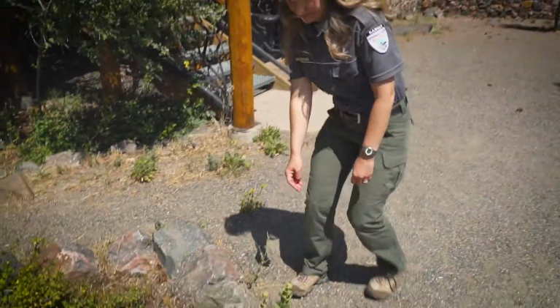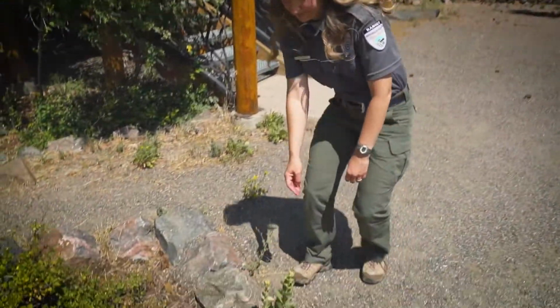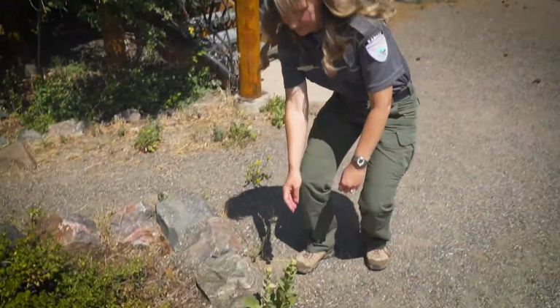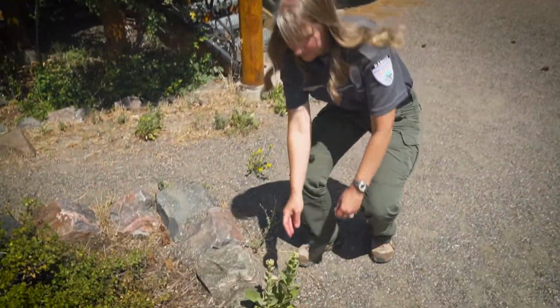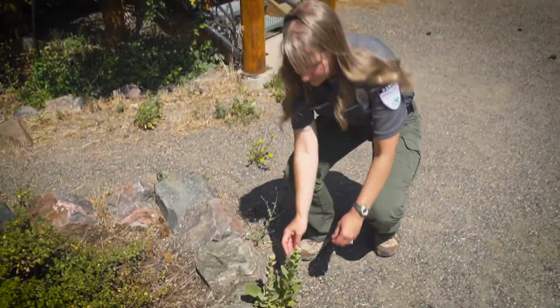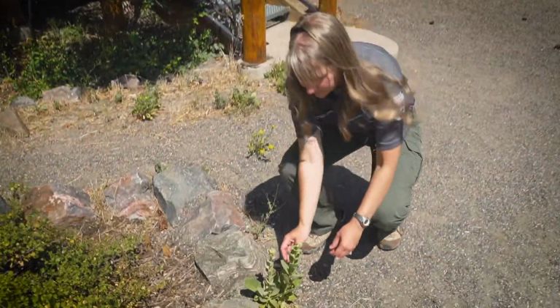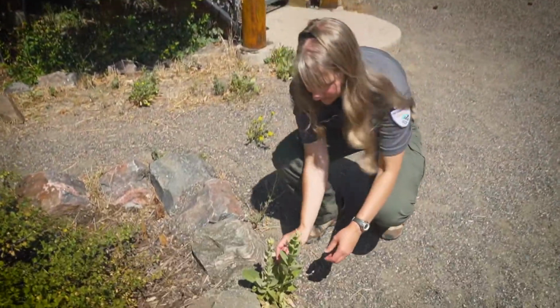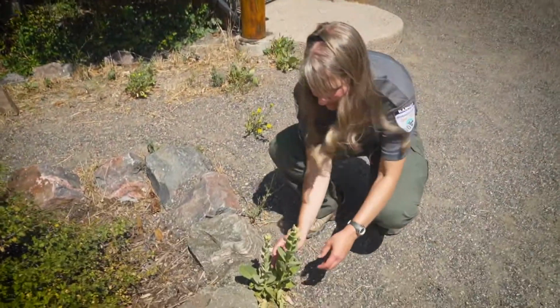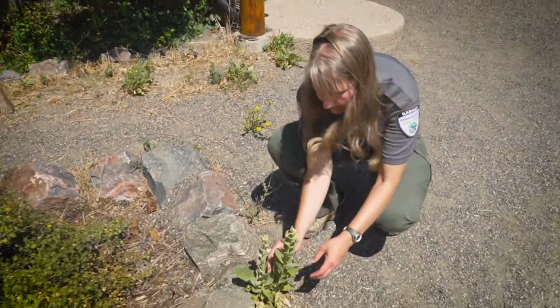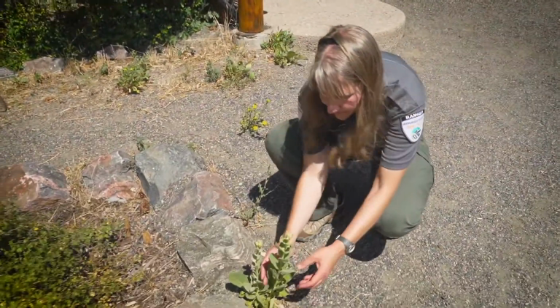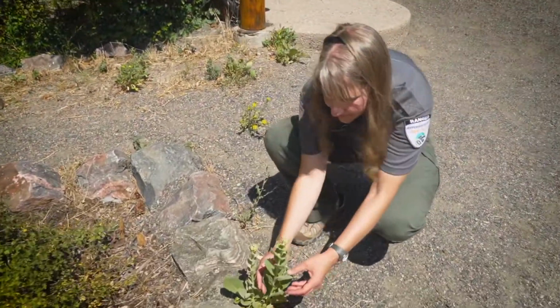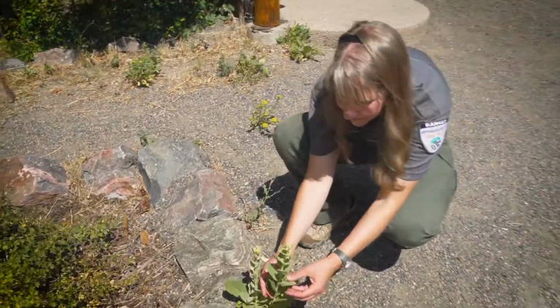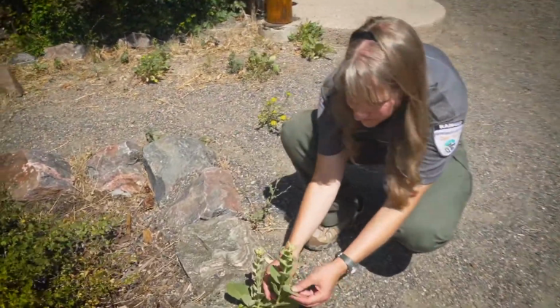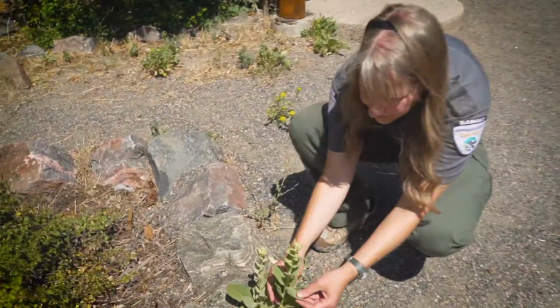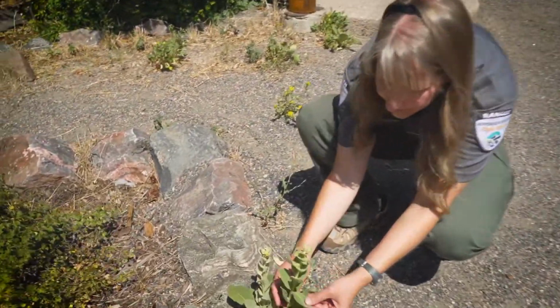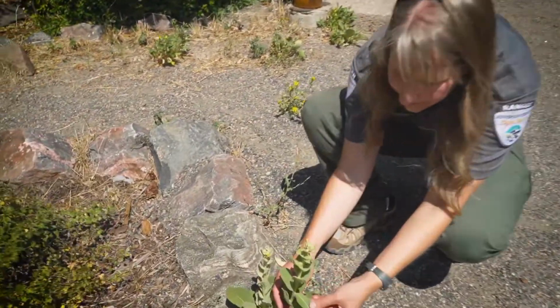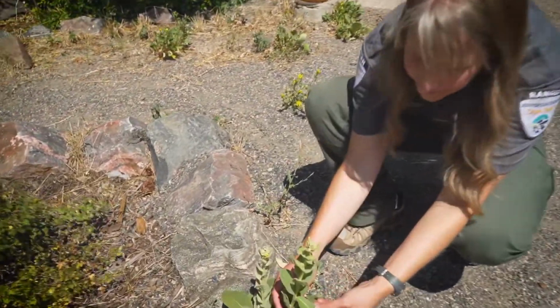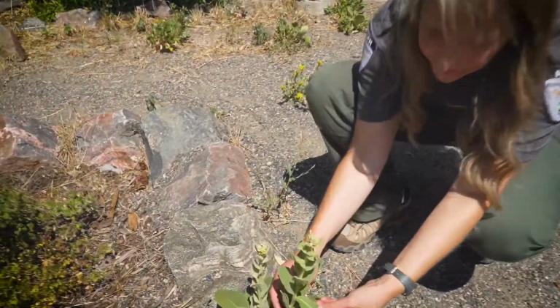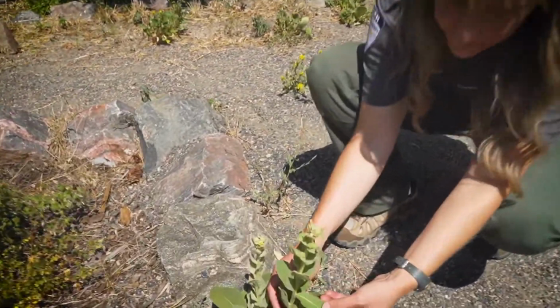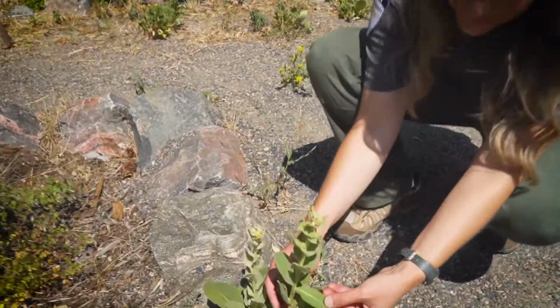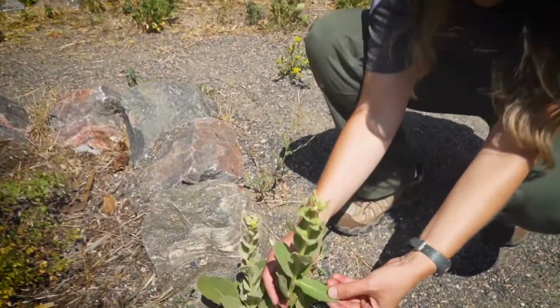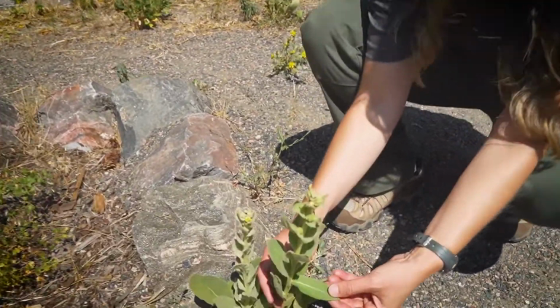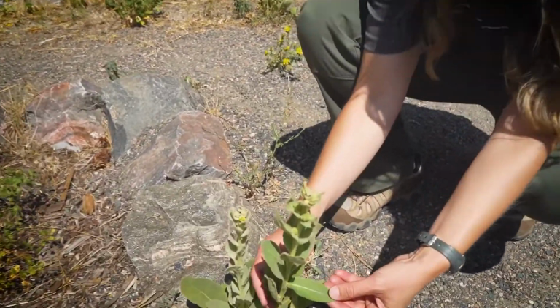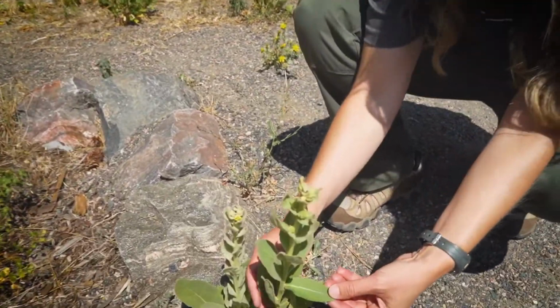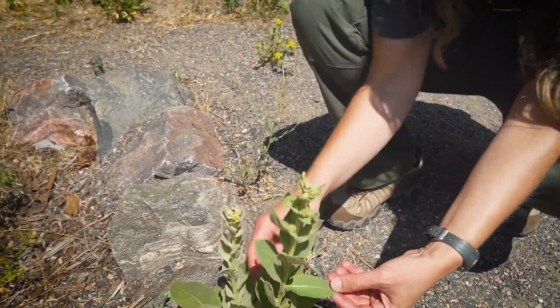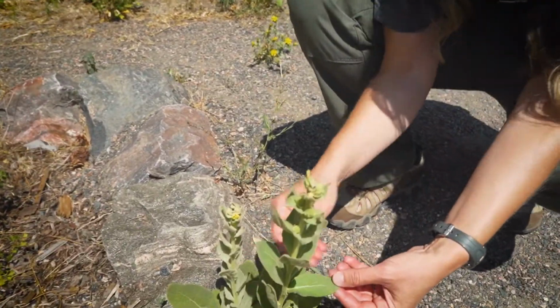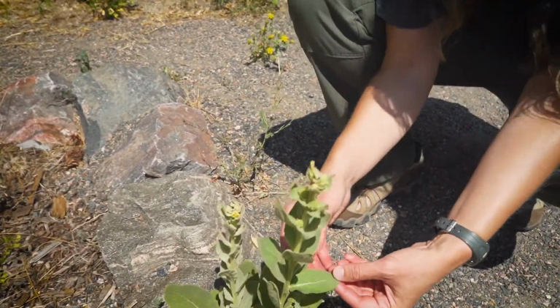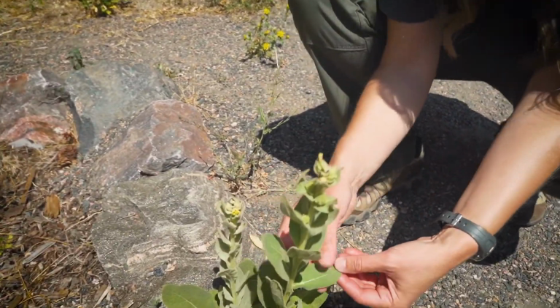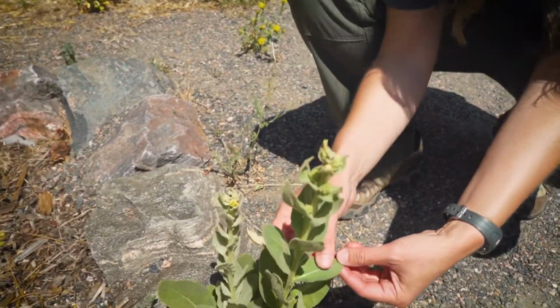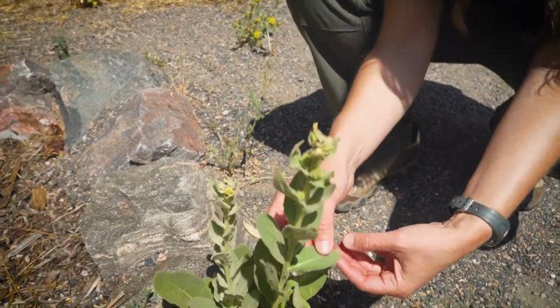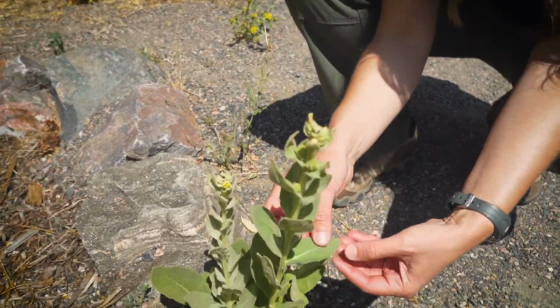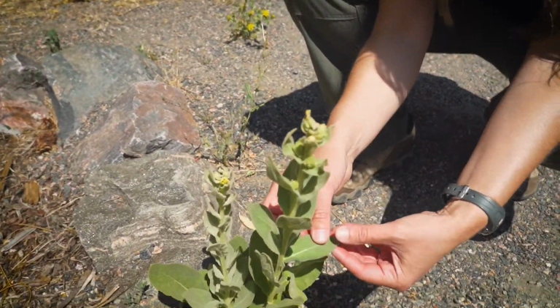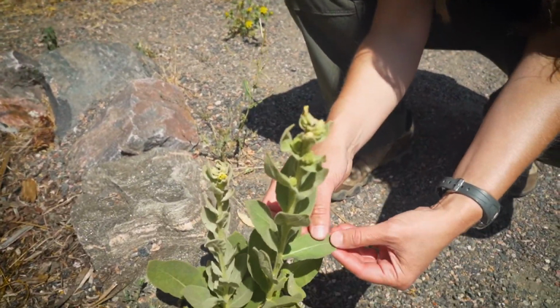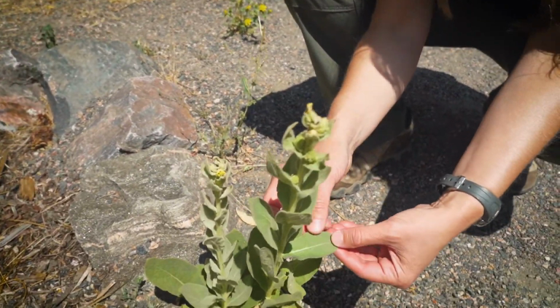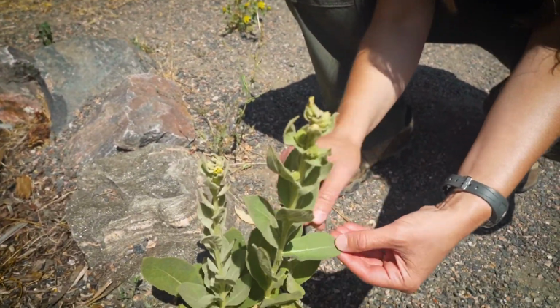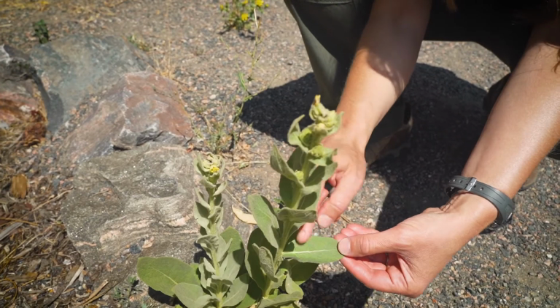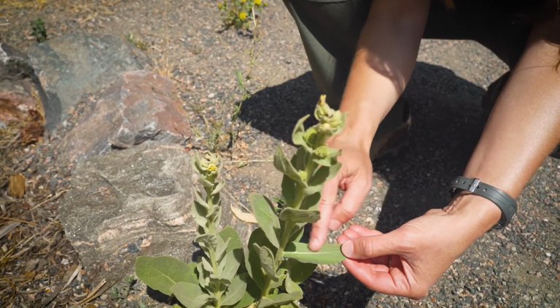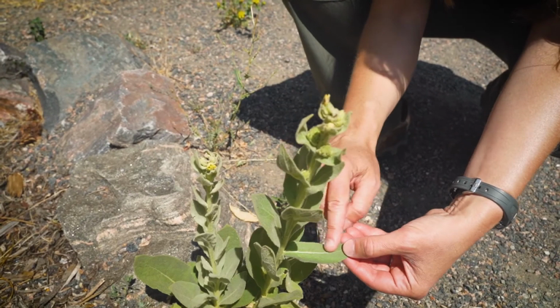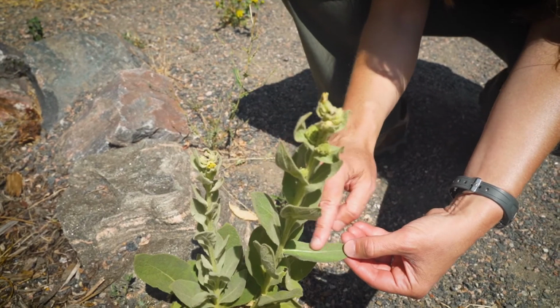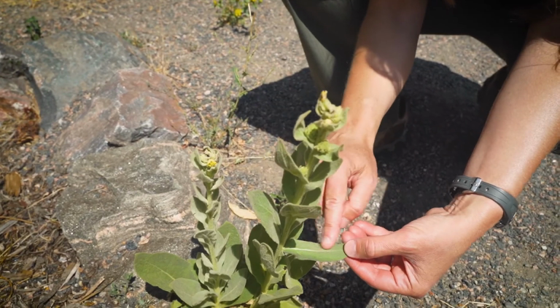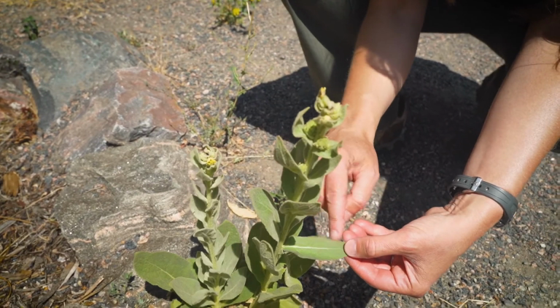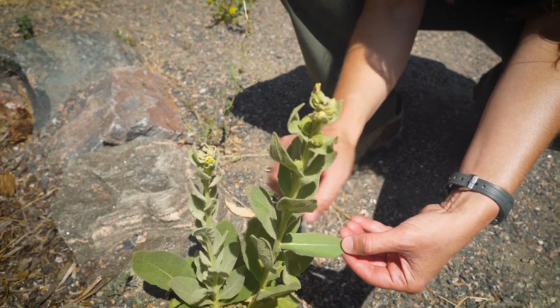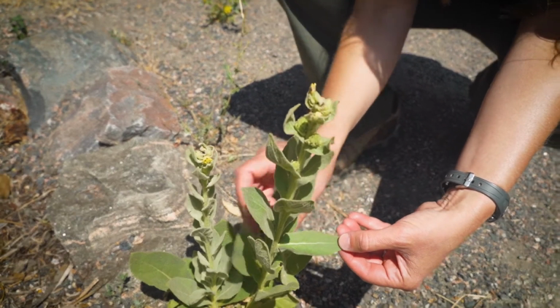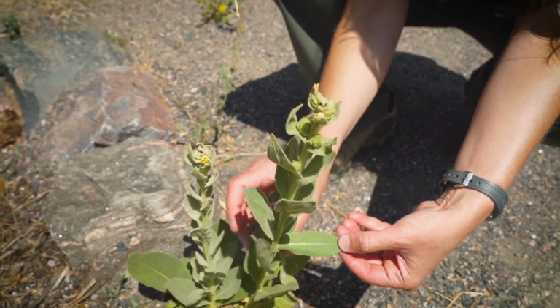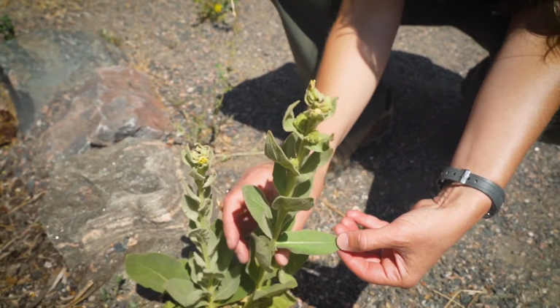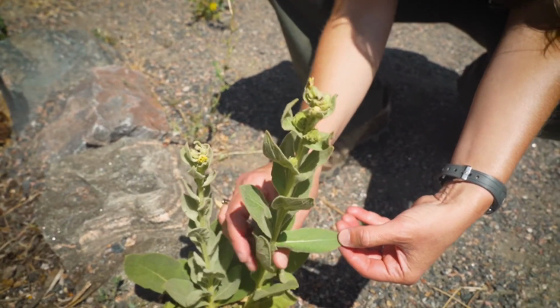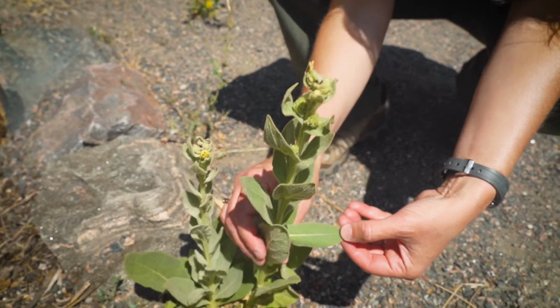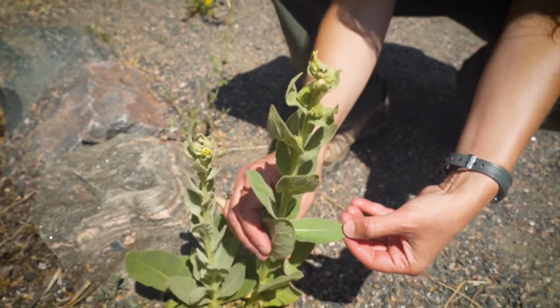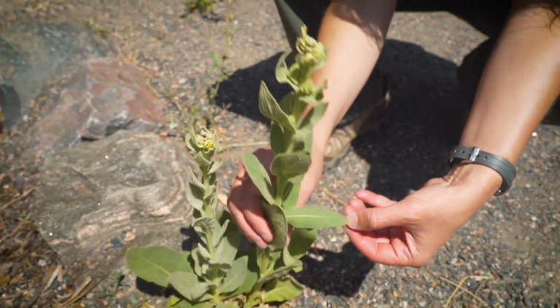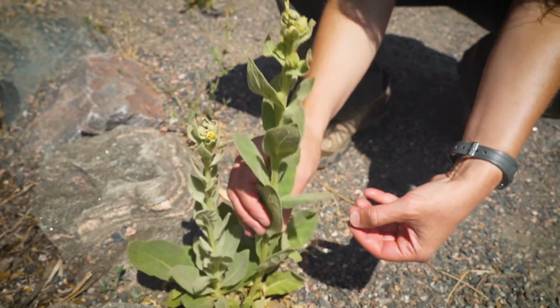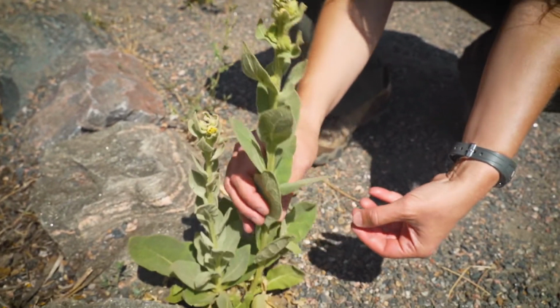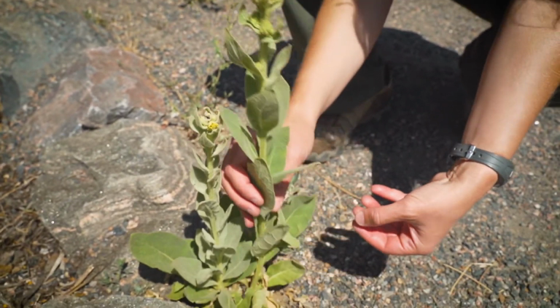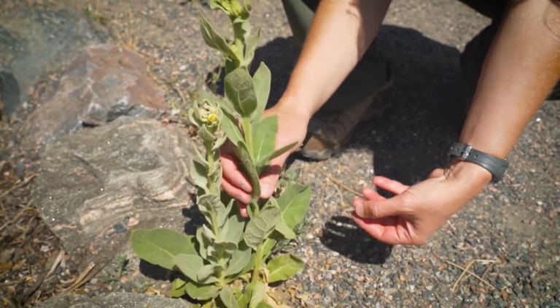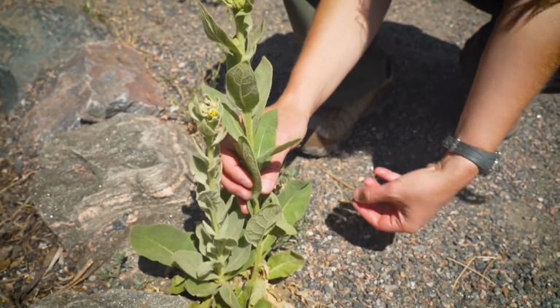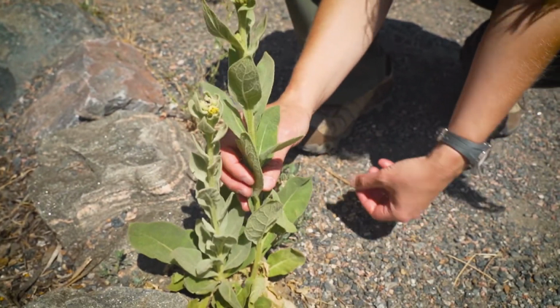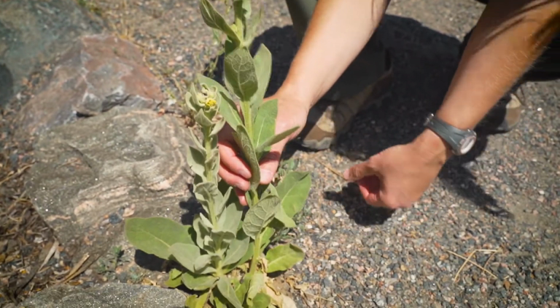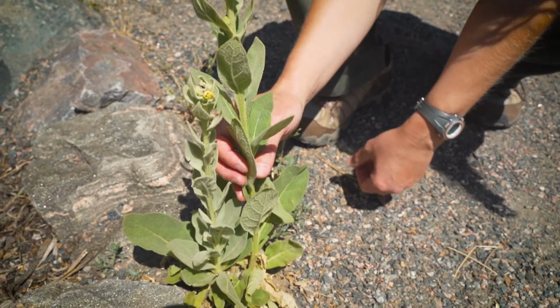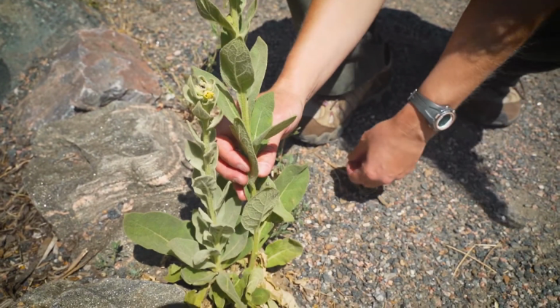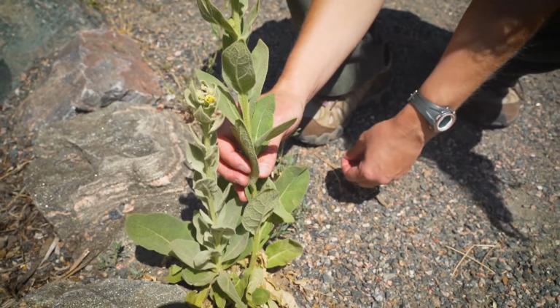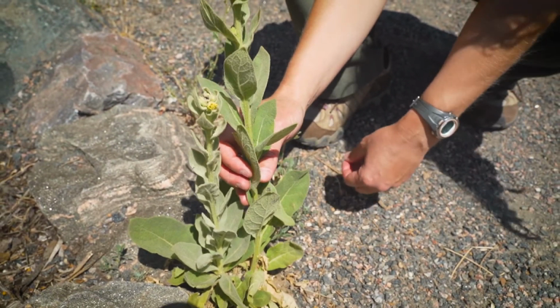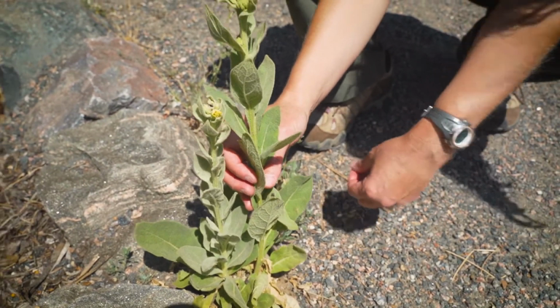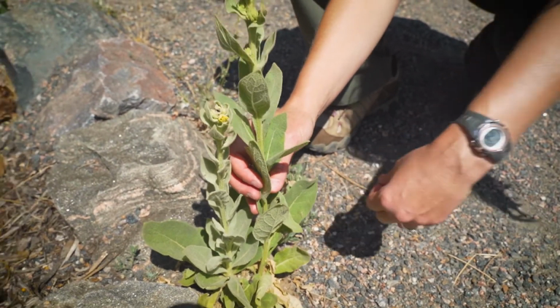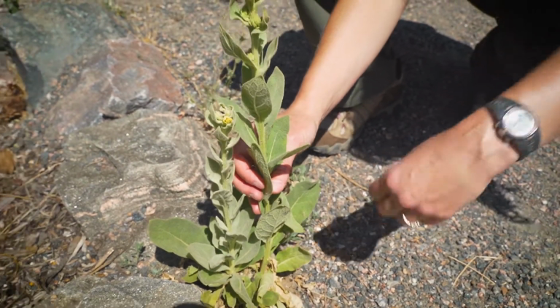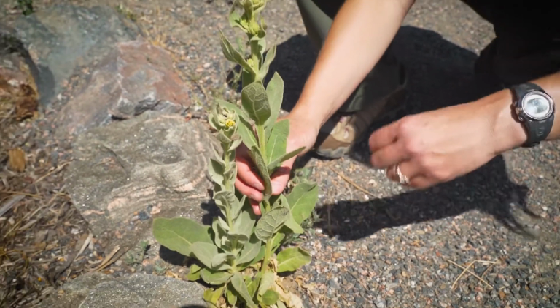Much like cloth, fuzzy leaves protect a plant's leaf surface from the sun and wind, which can dry it out. Many animals also don't like eating fuzzy leaves.